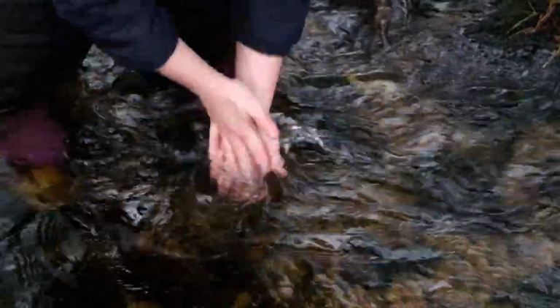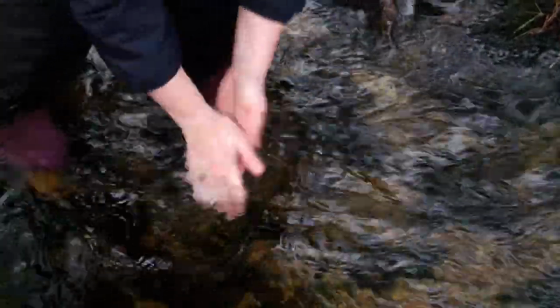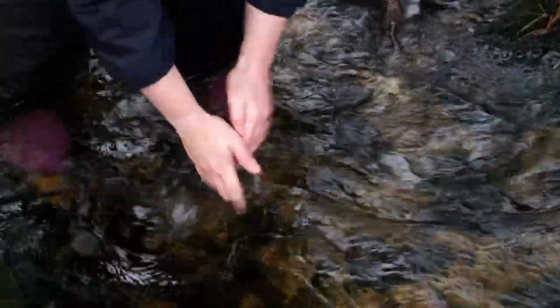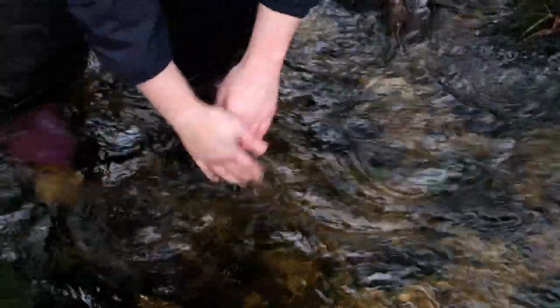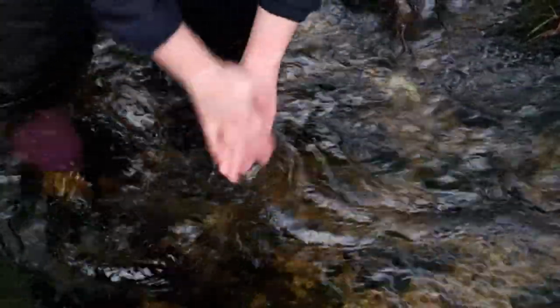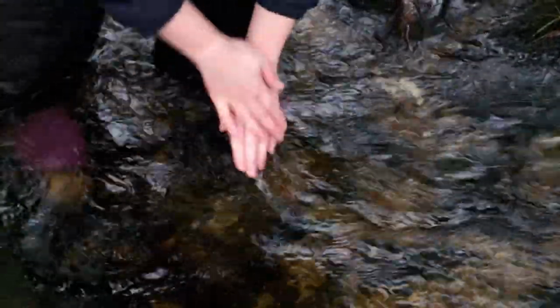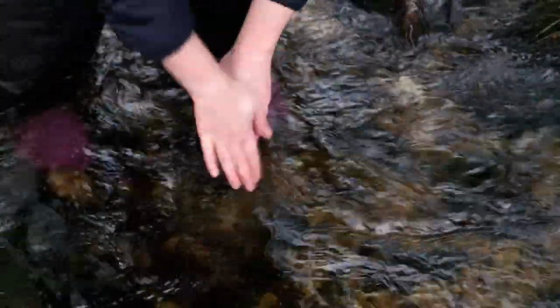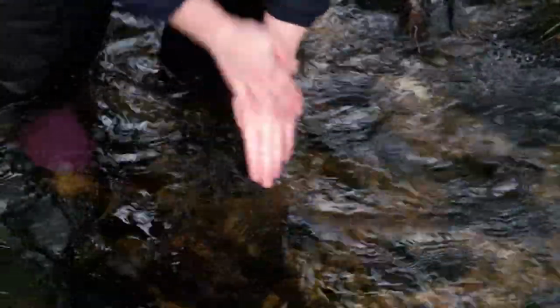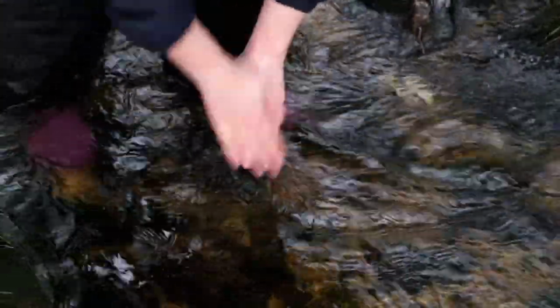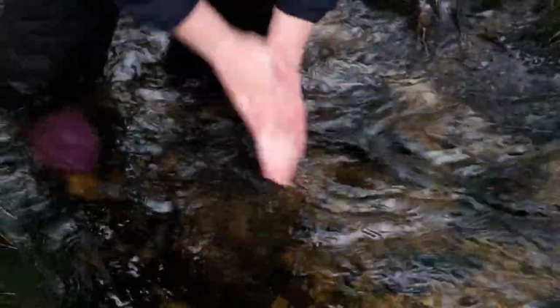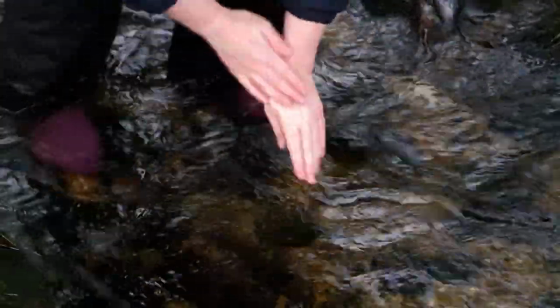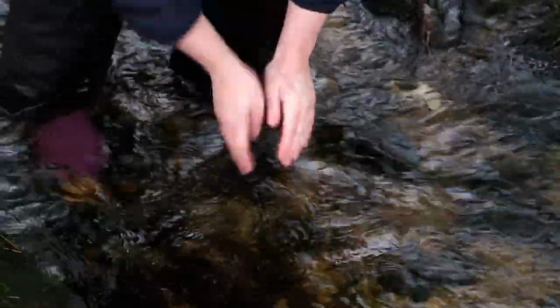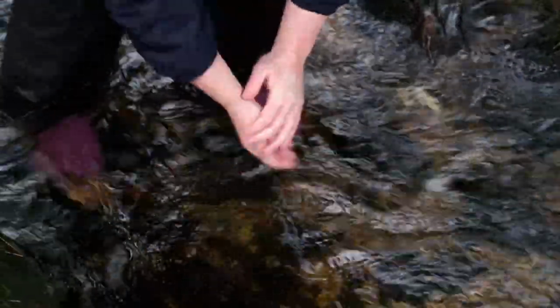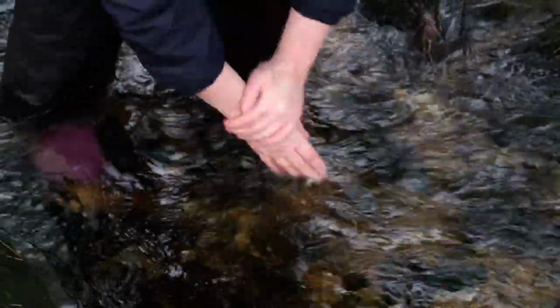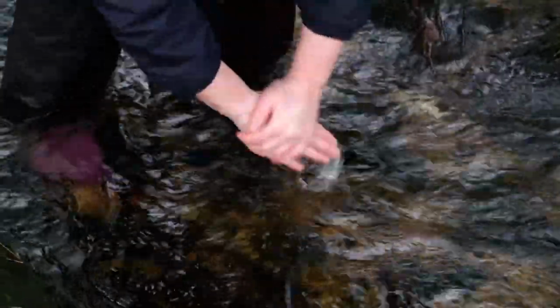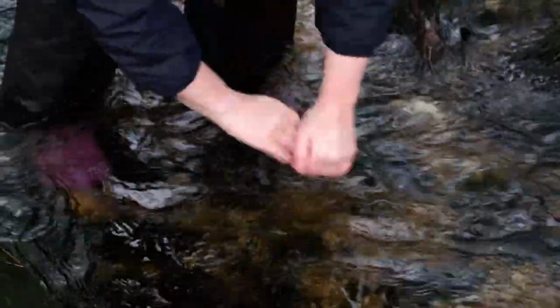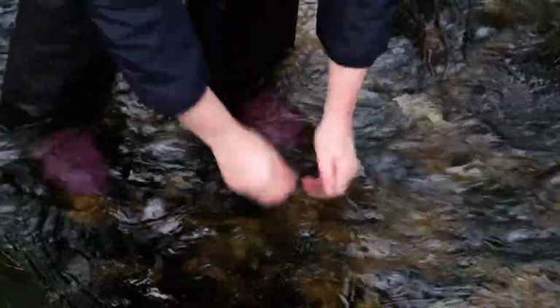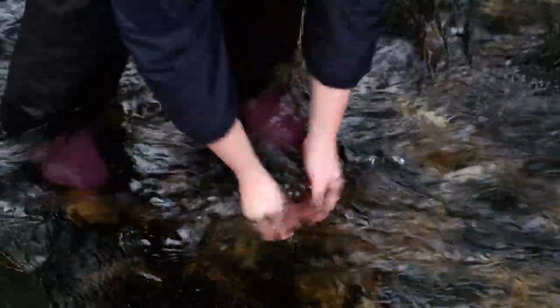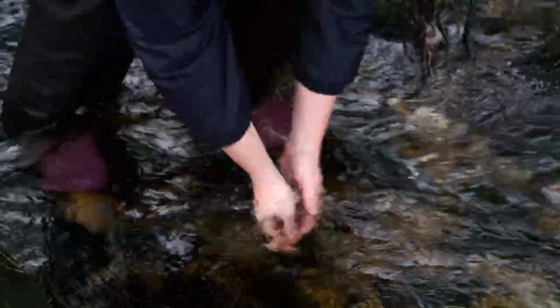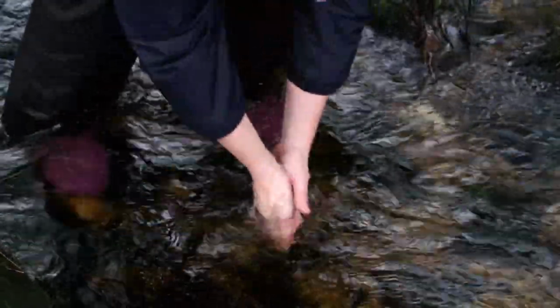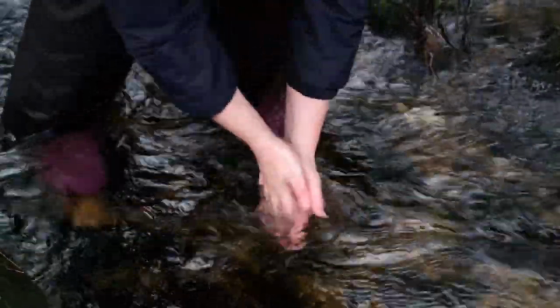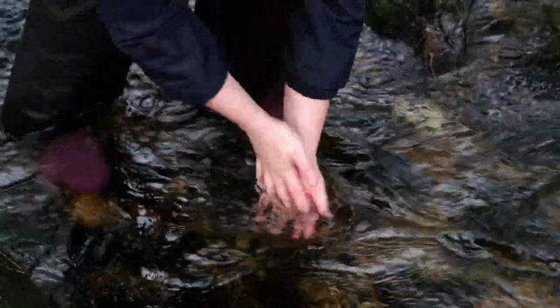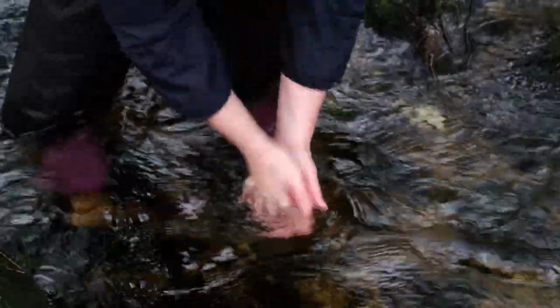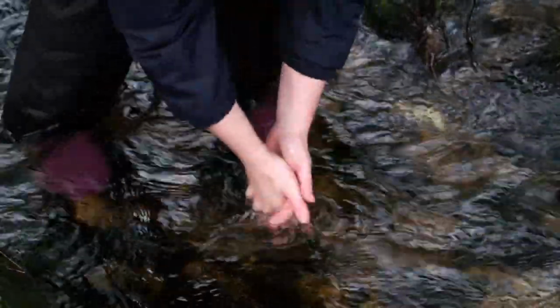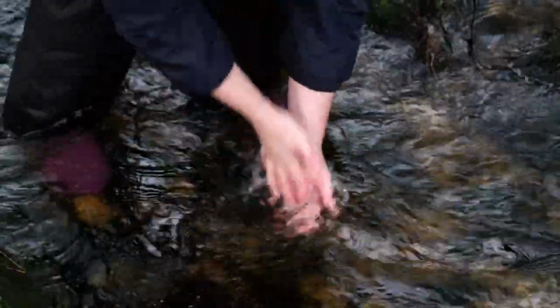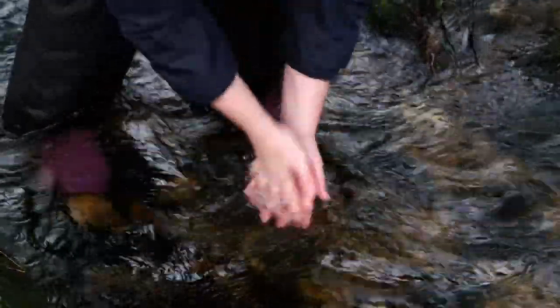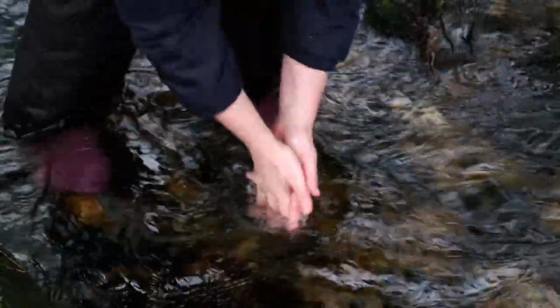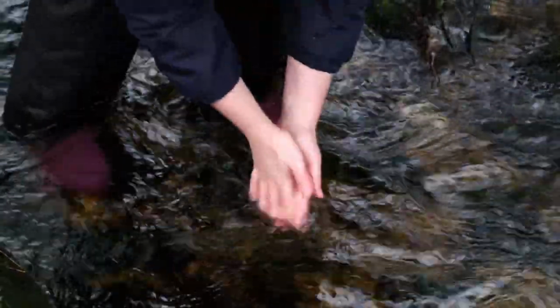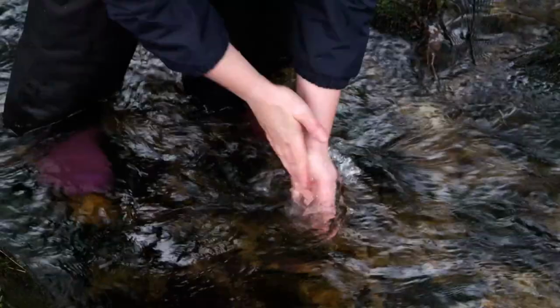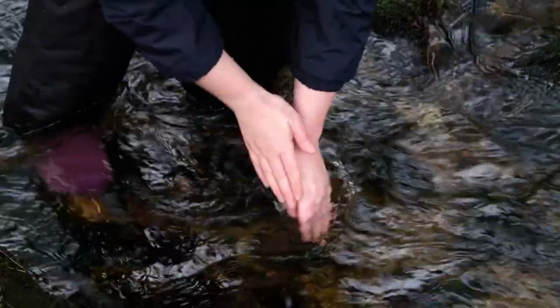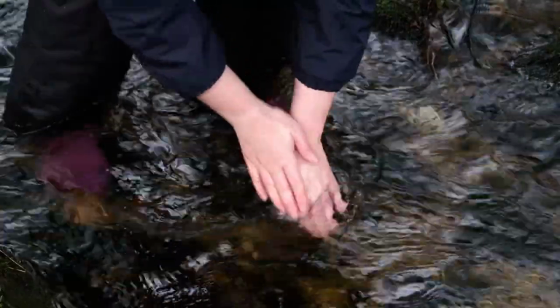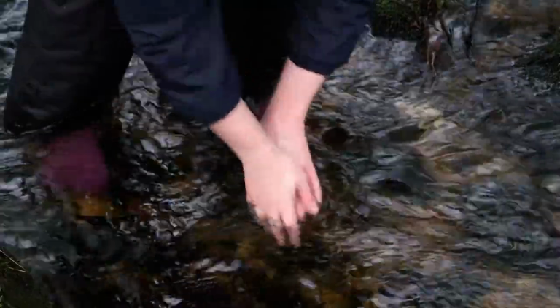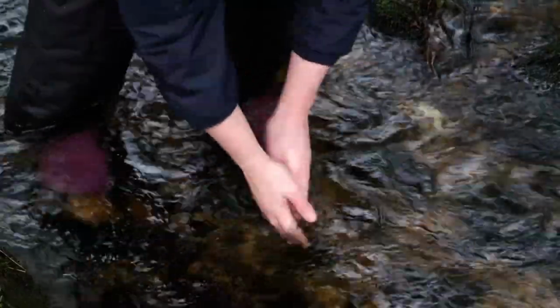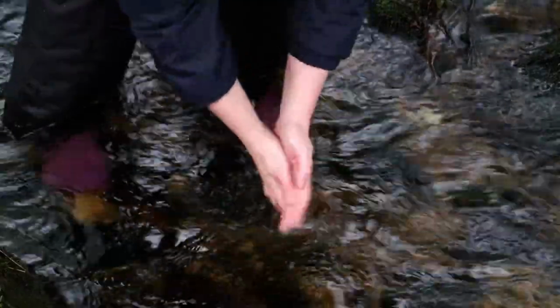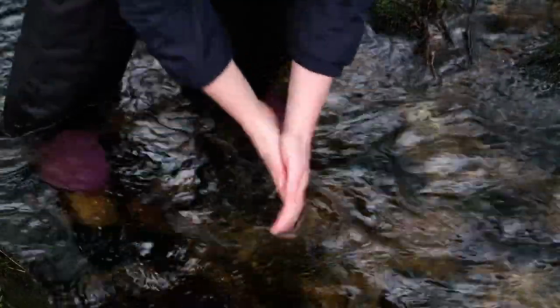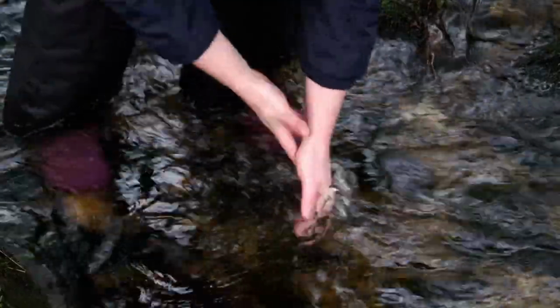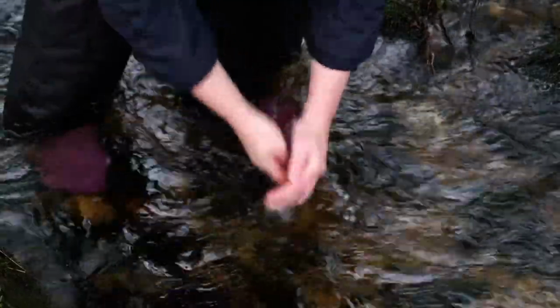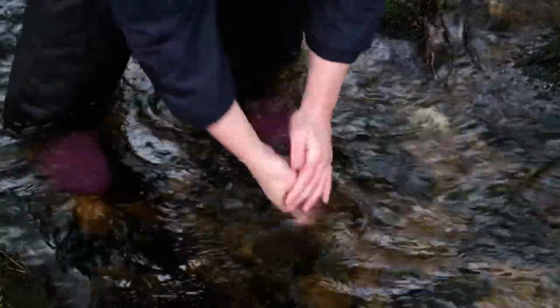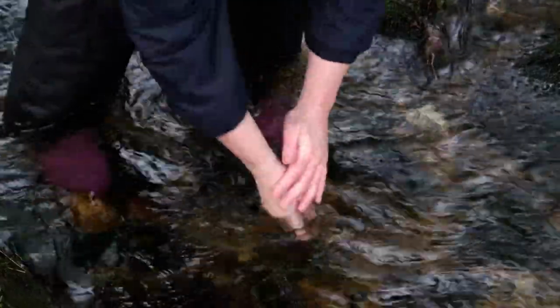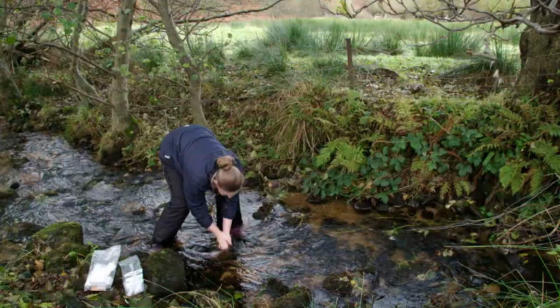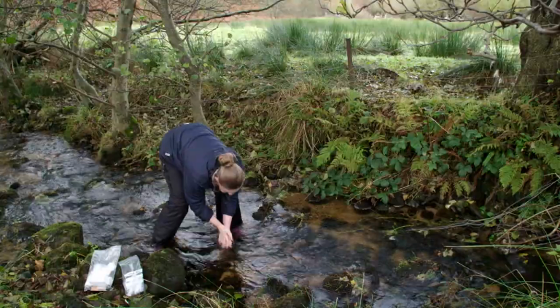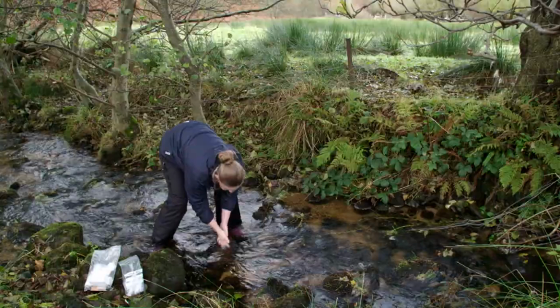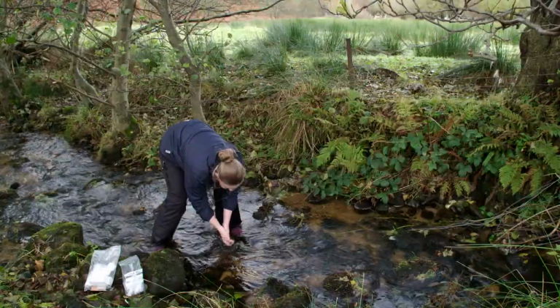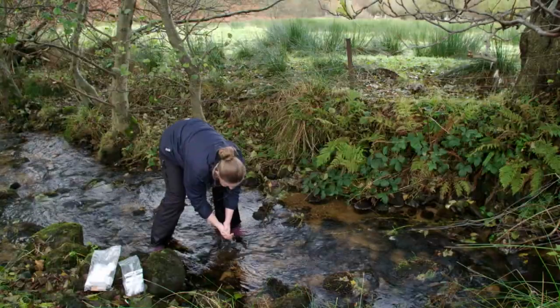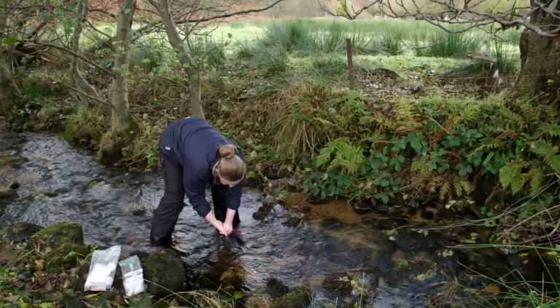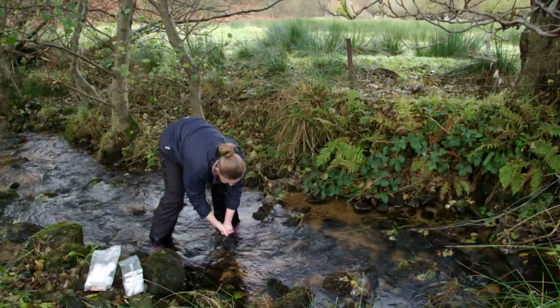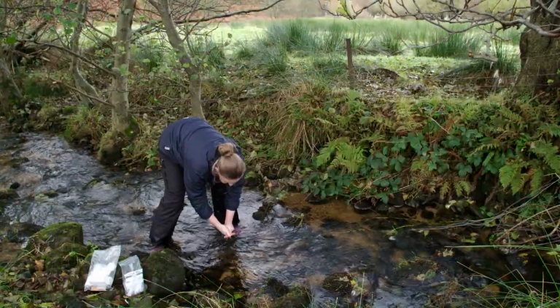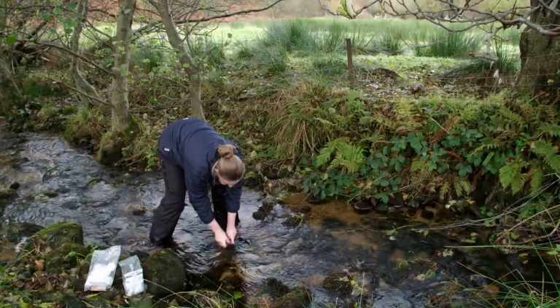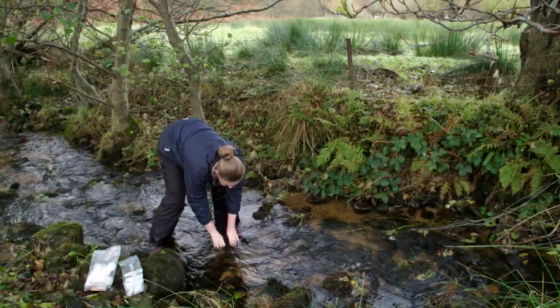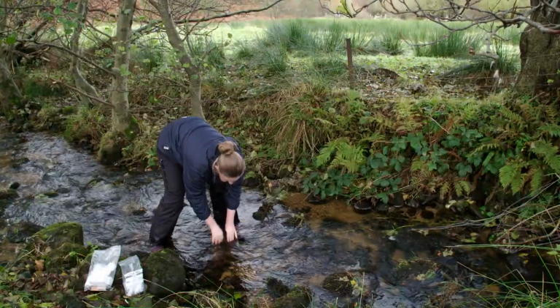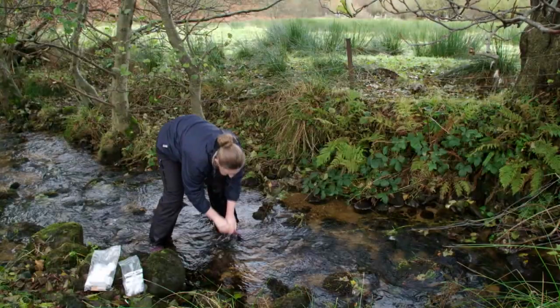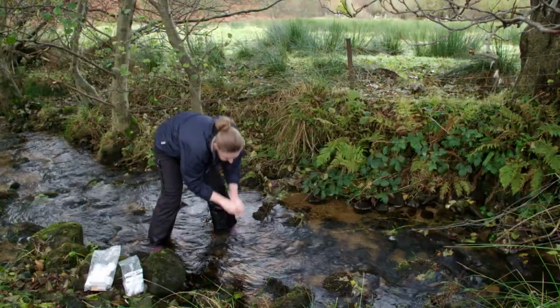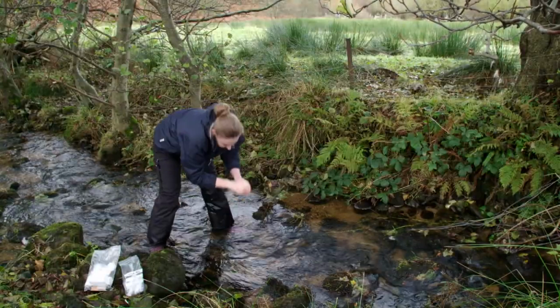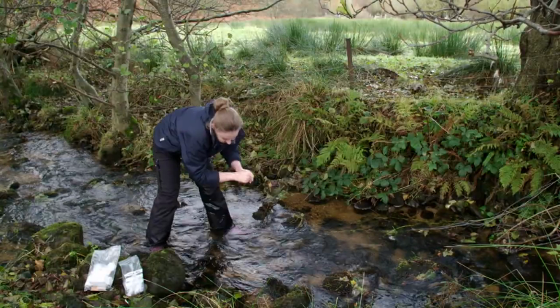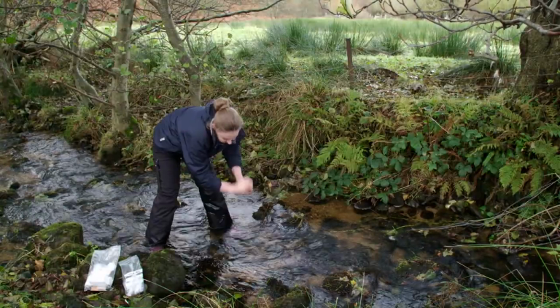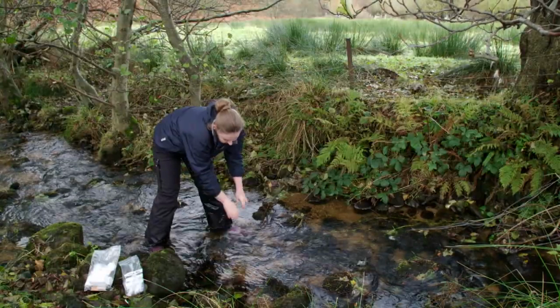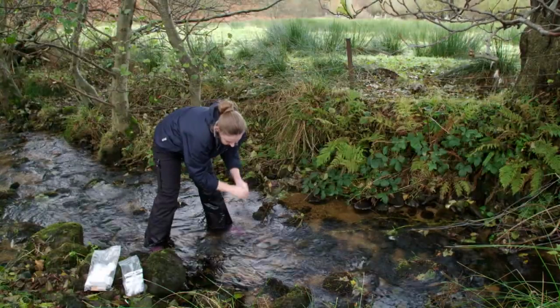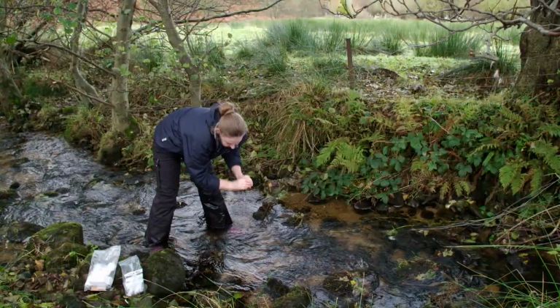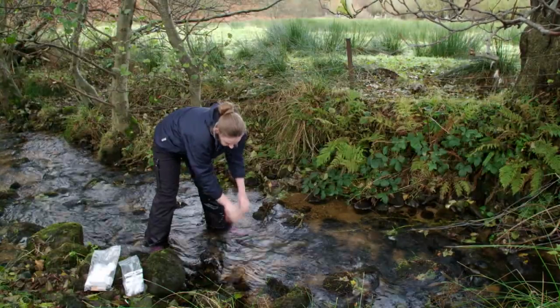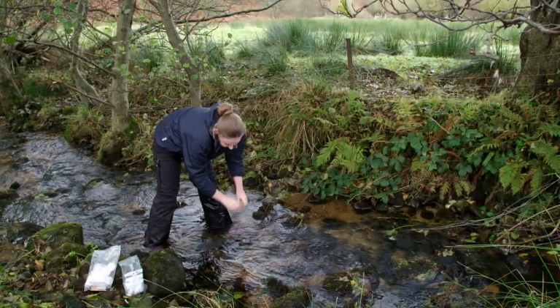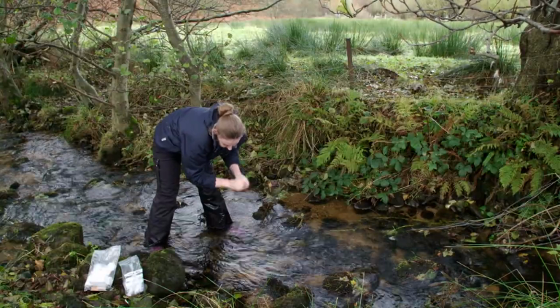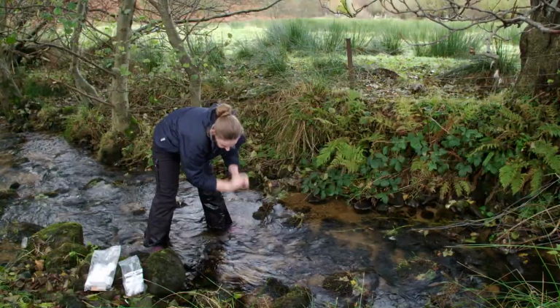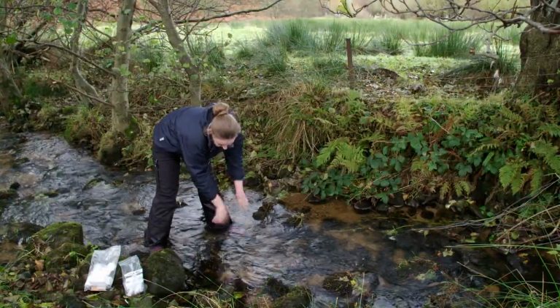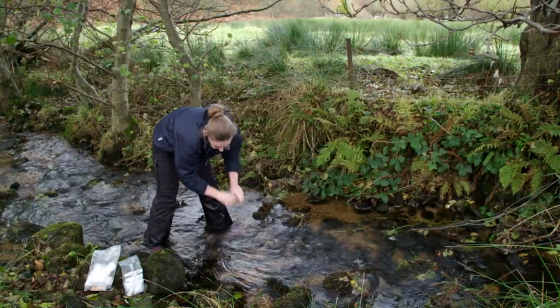Wash your hands thoroughly in the stream. Gloves are not strictly necessary and may make handling the containers more difficult.